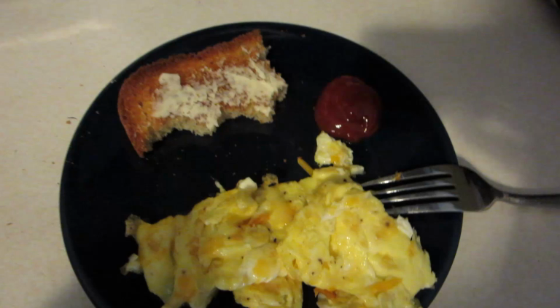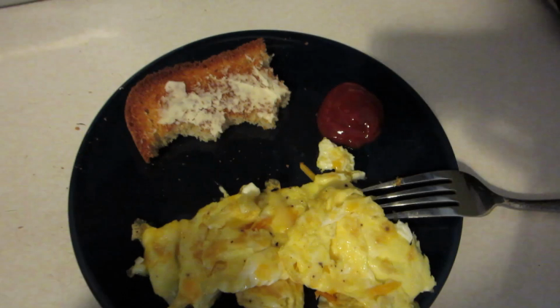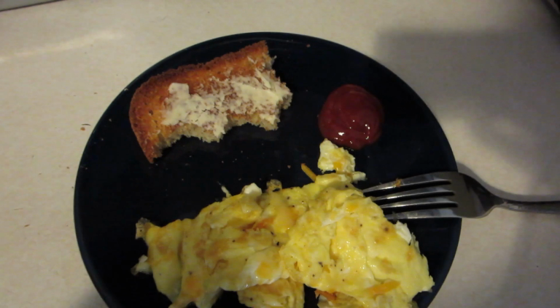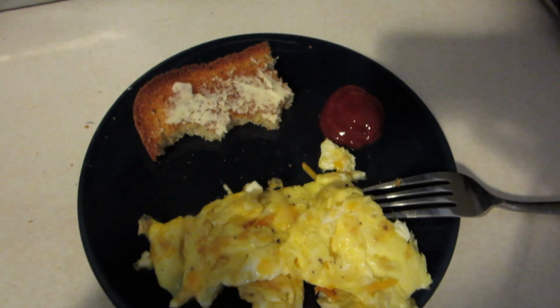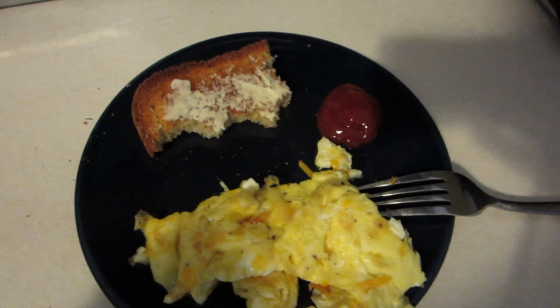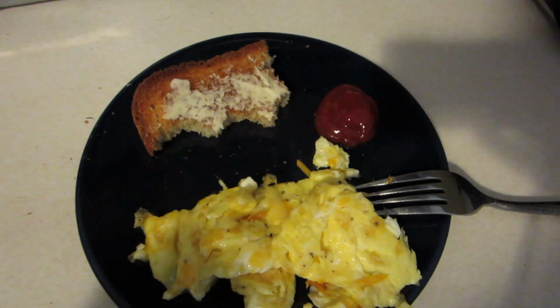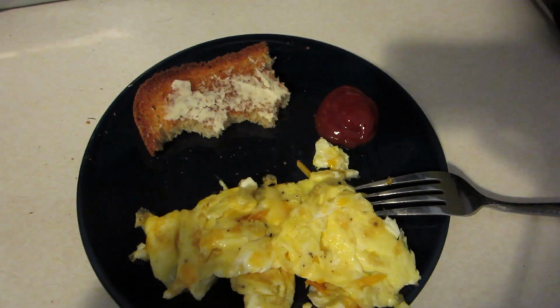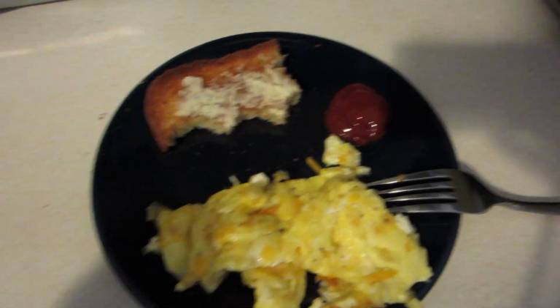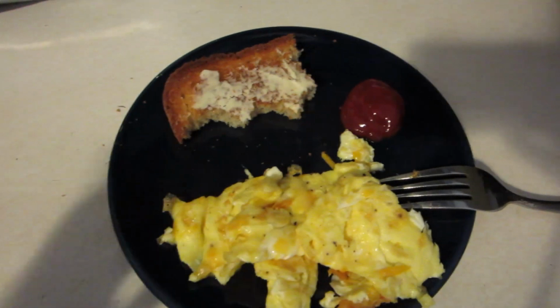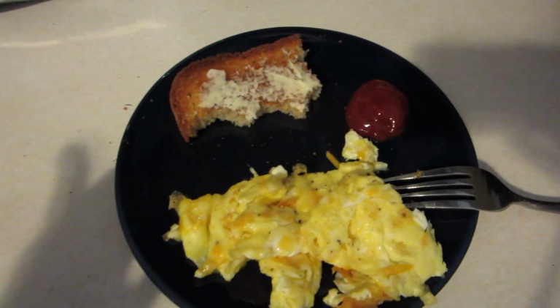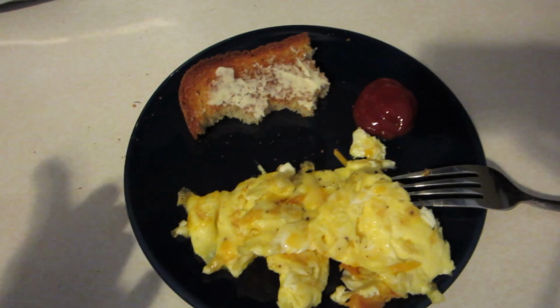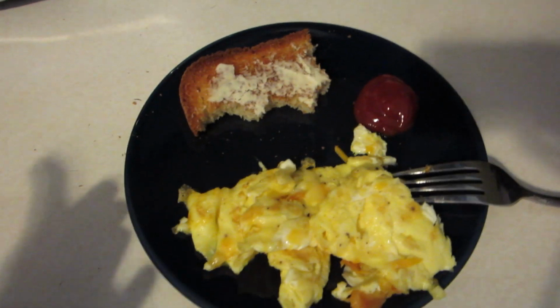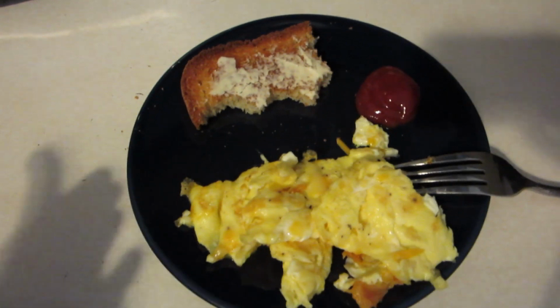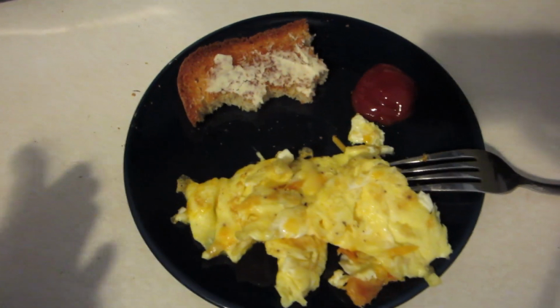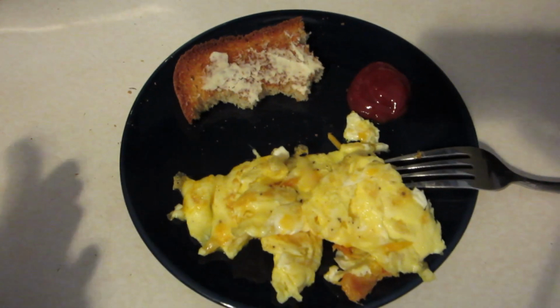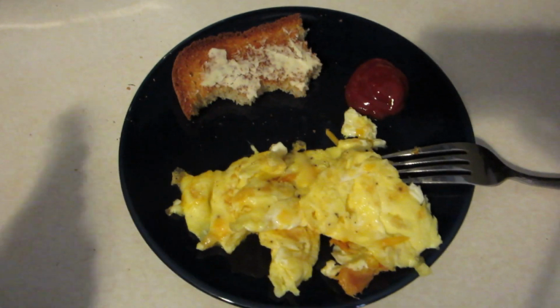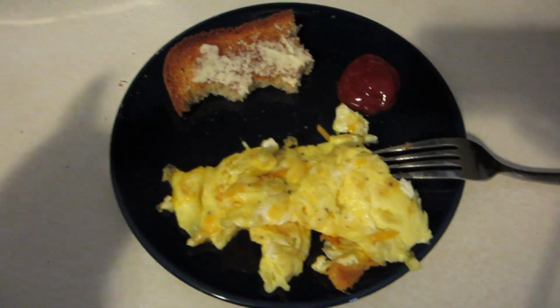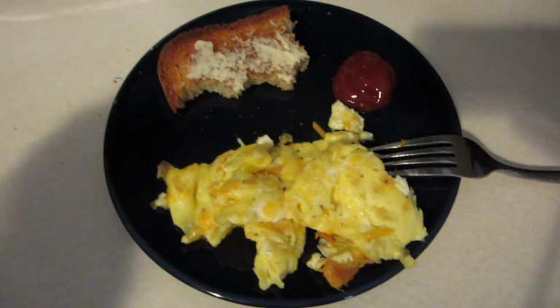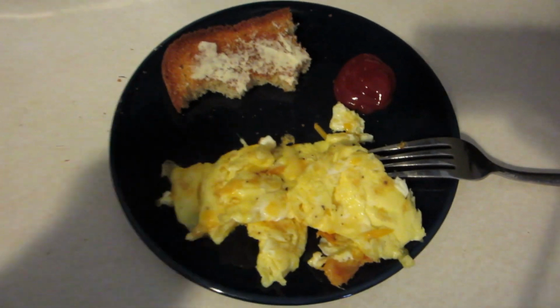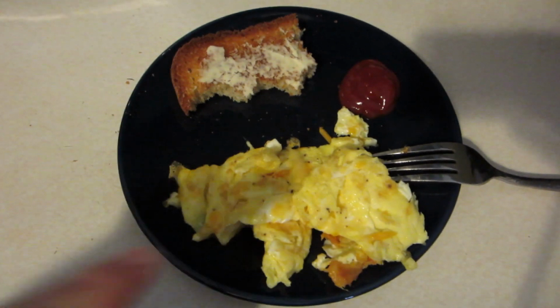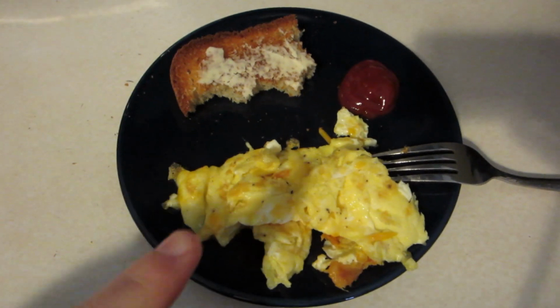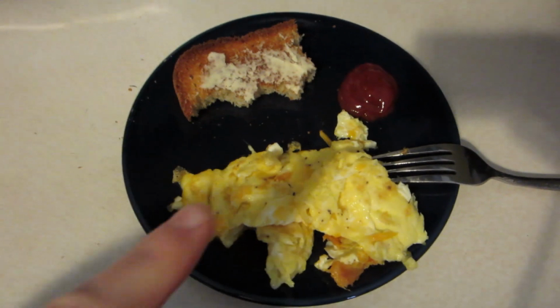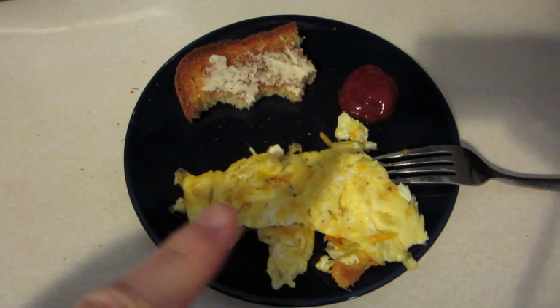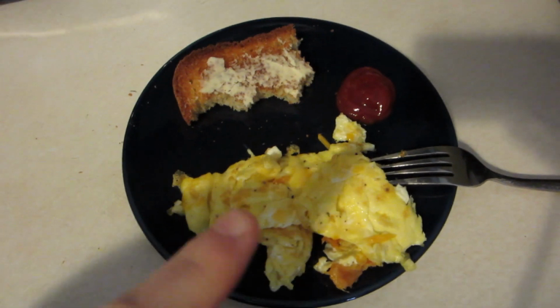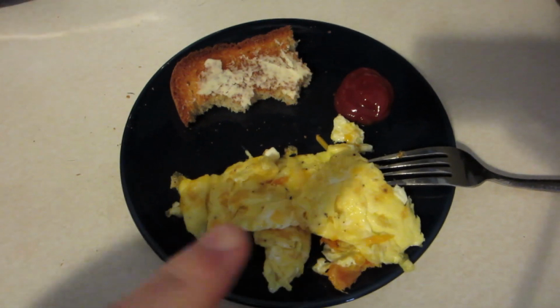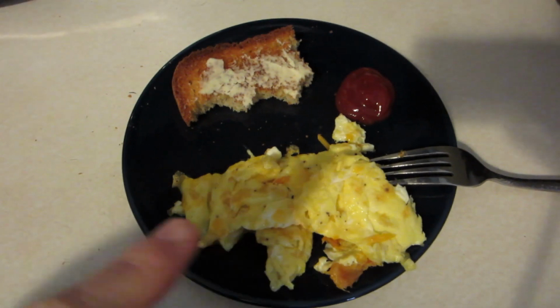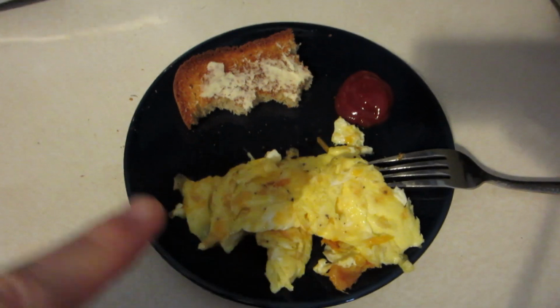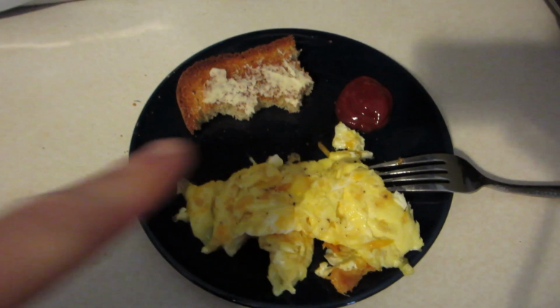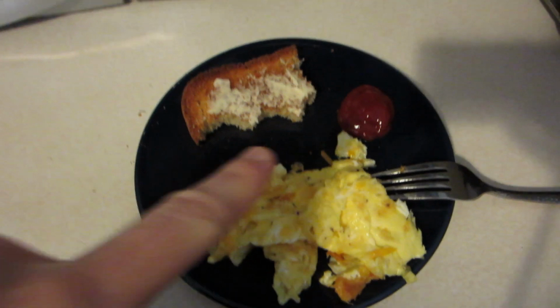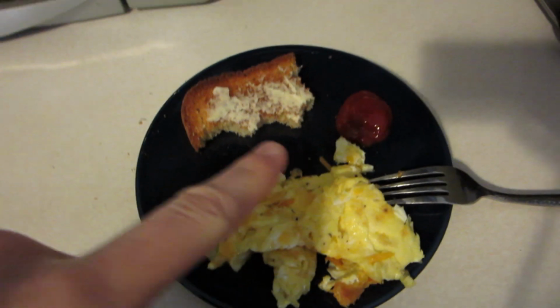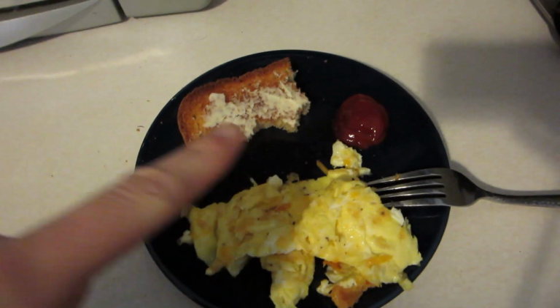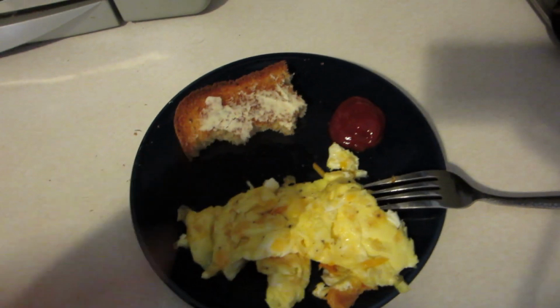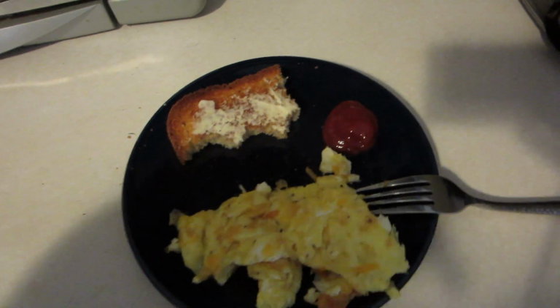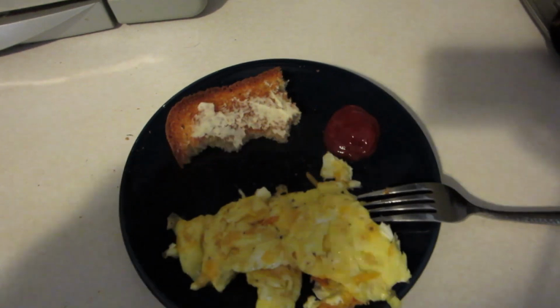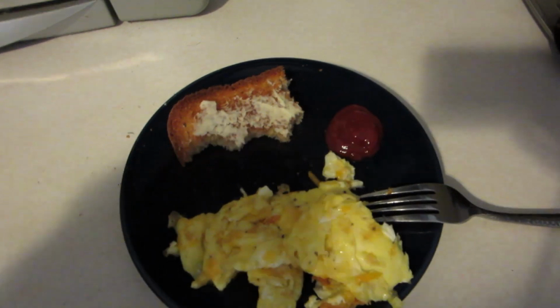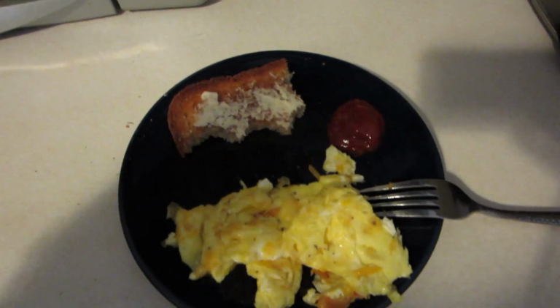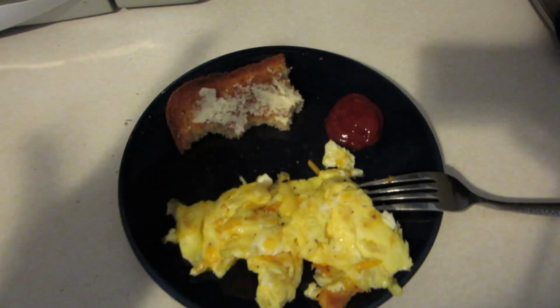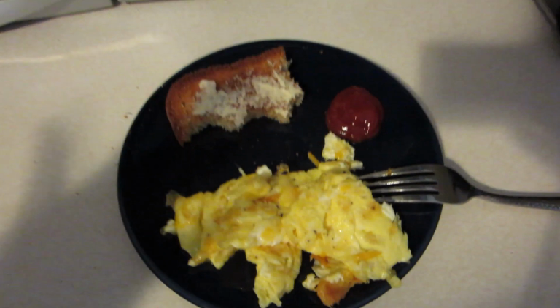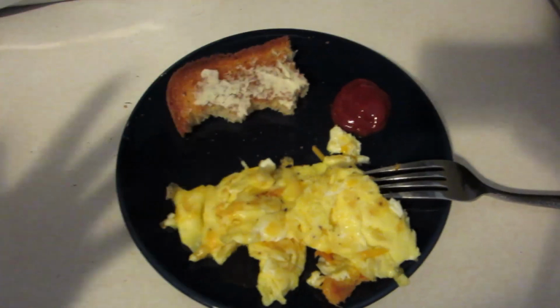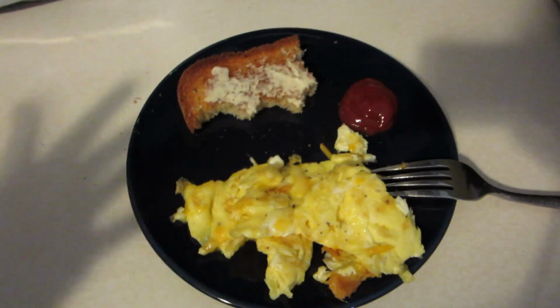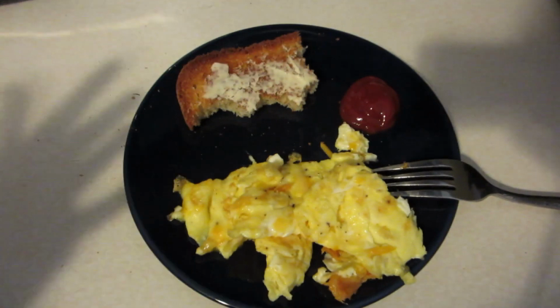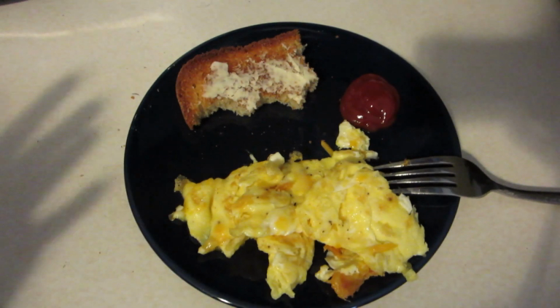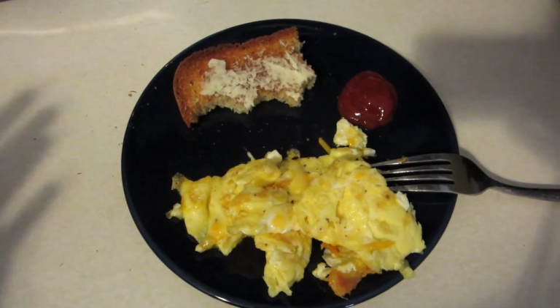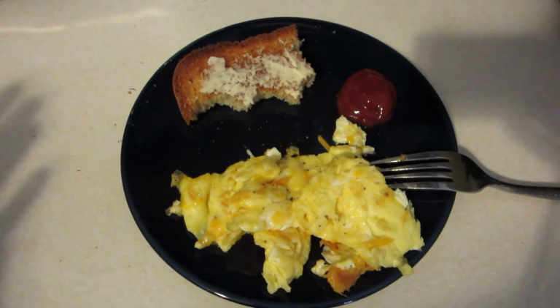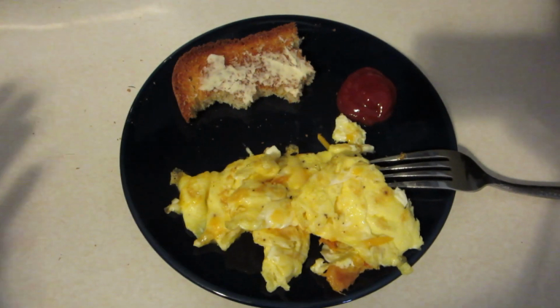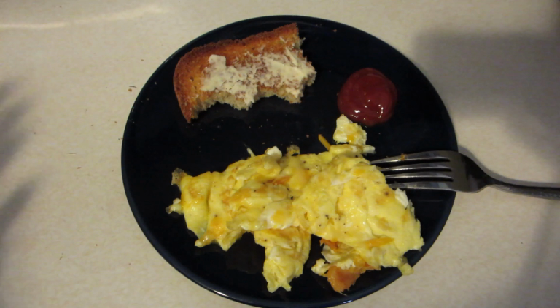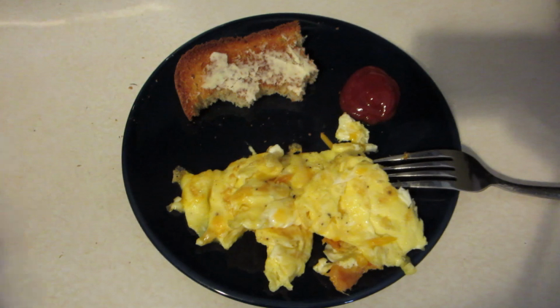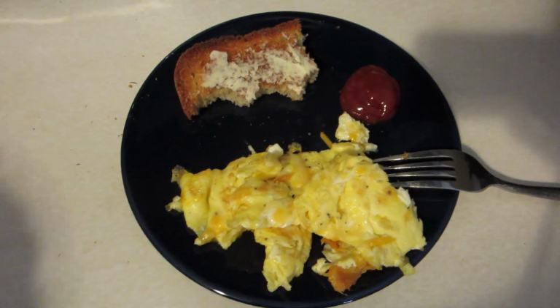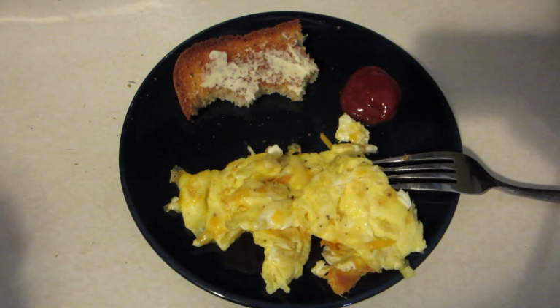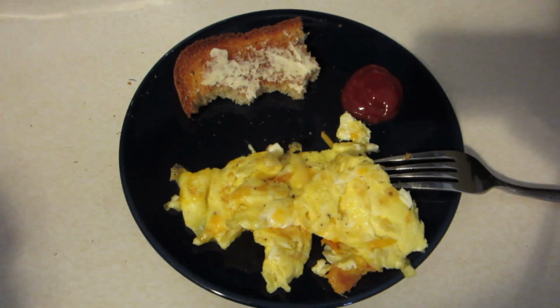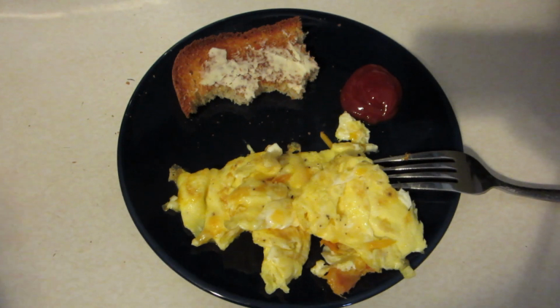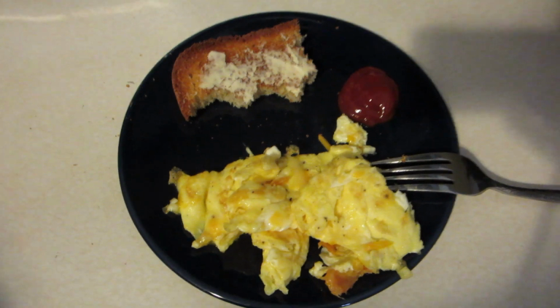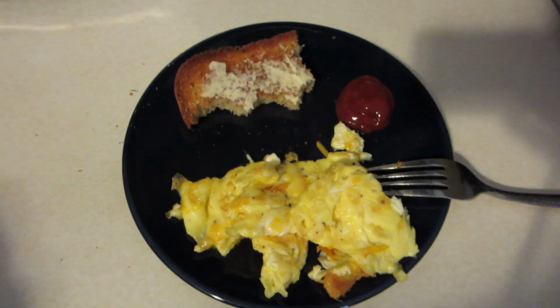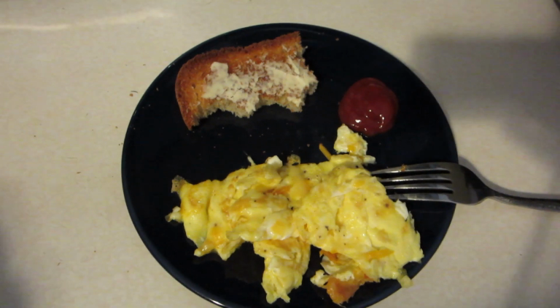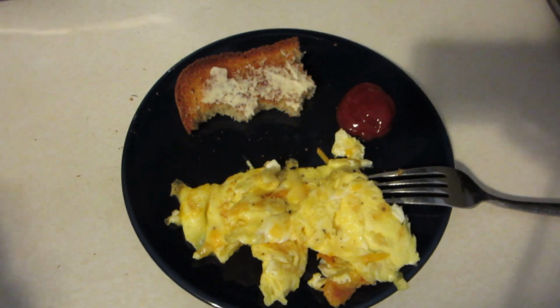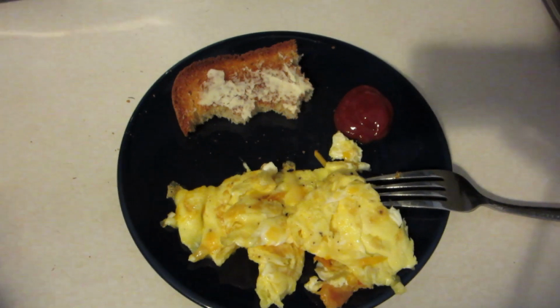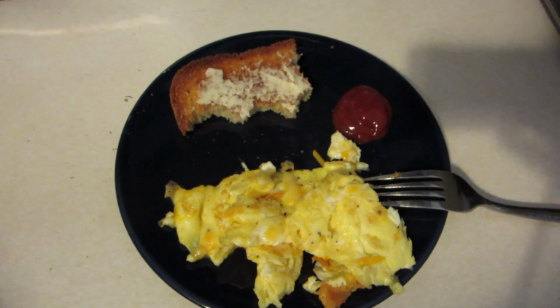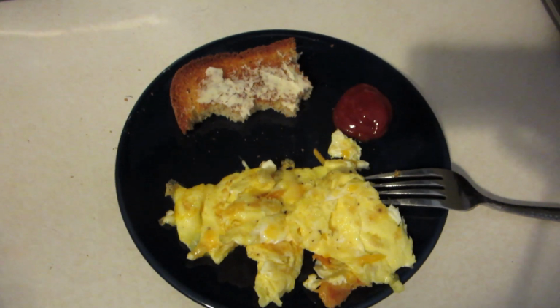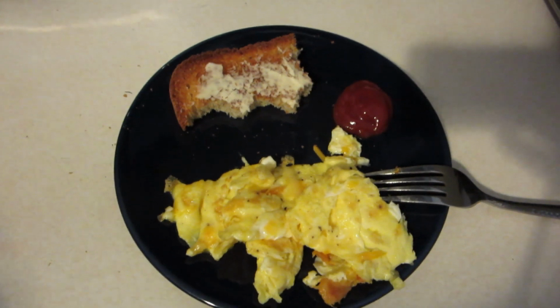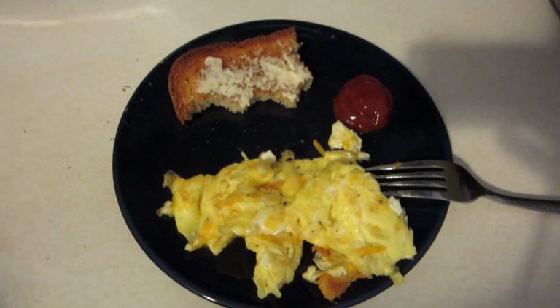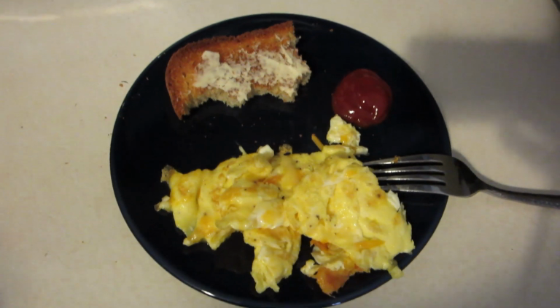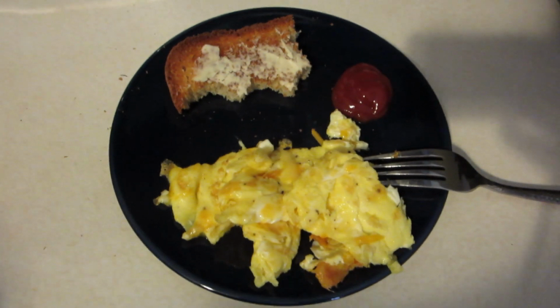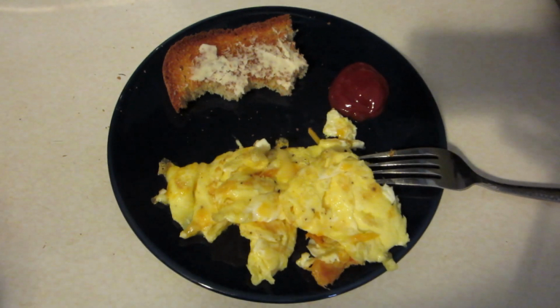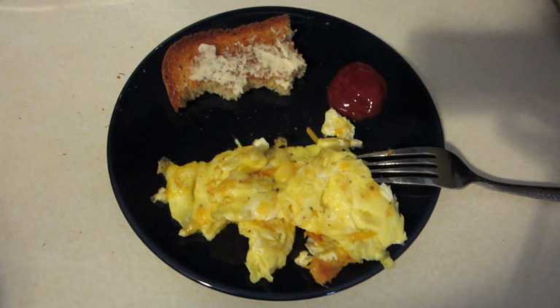Good morning, it's breakfast time. I made some cheesy eggs and can't have cheesy eggs without ketchup. Do you guys ever put ketchup on your eggs?